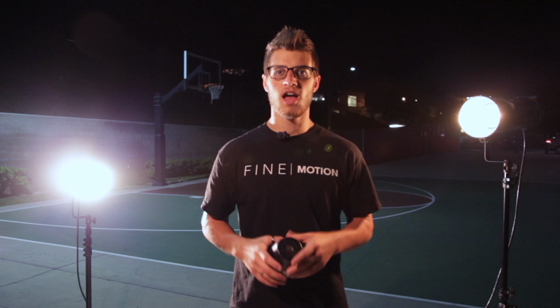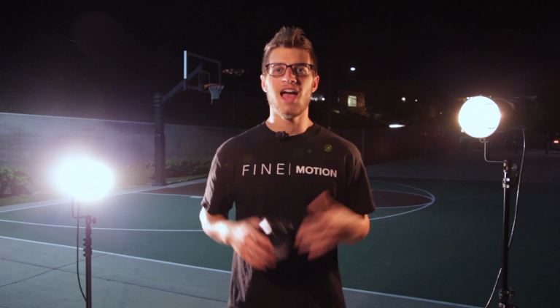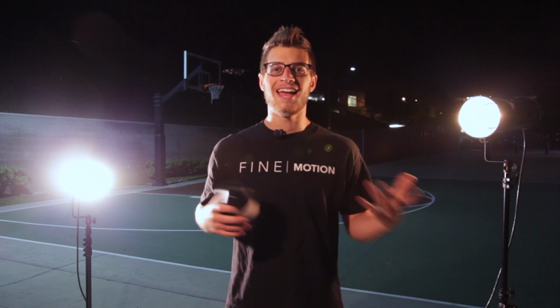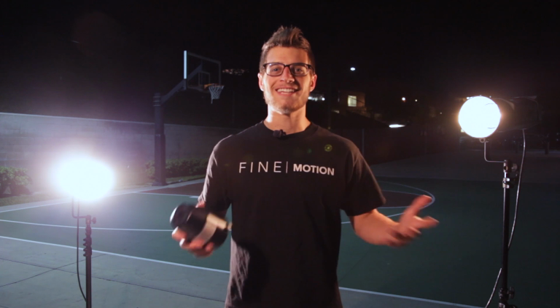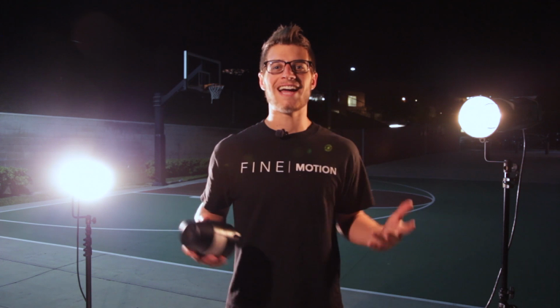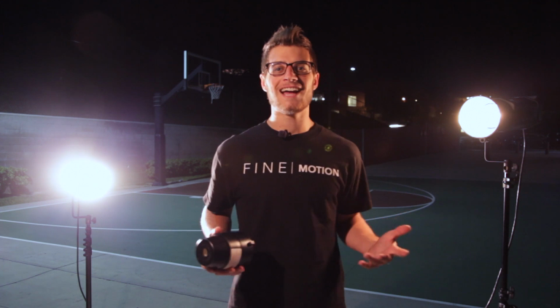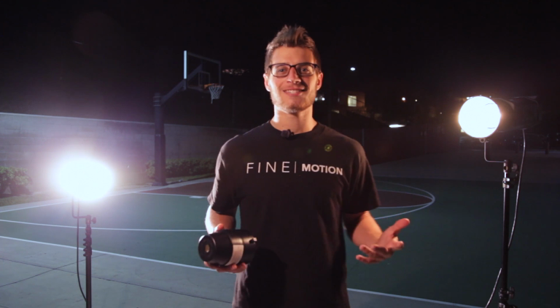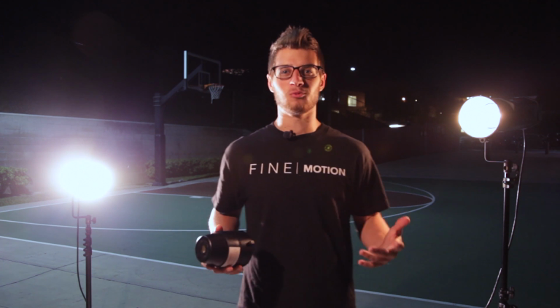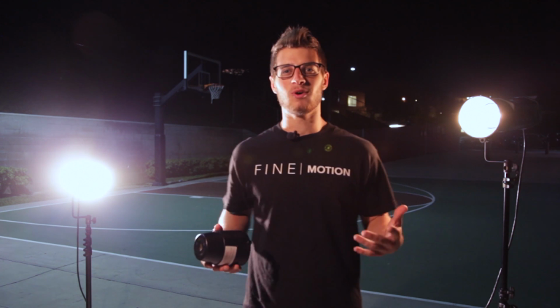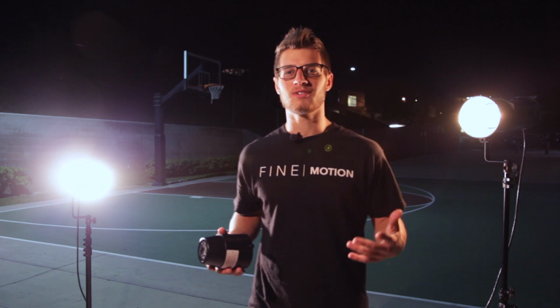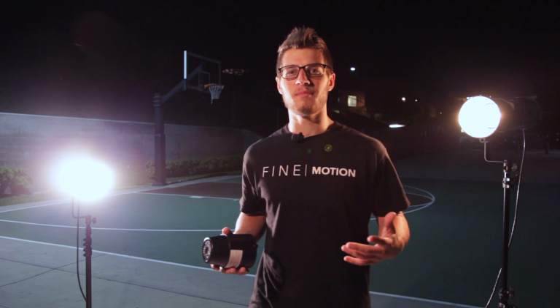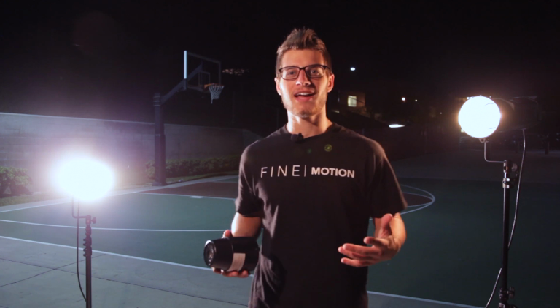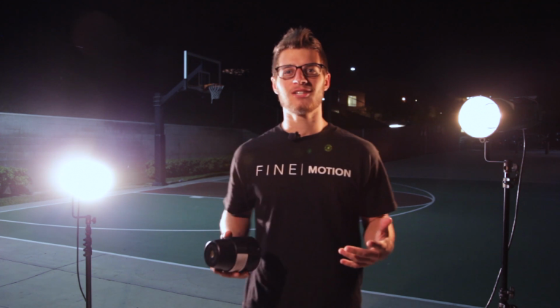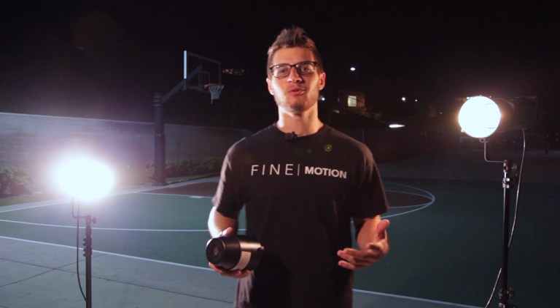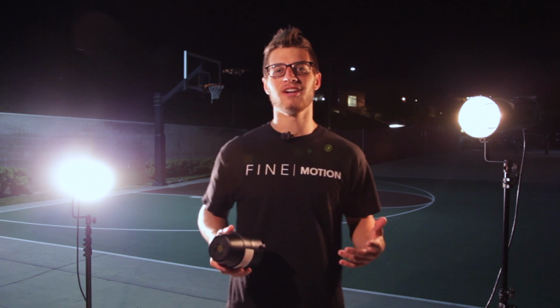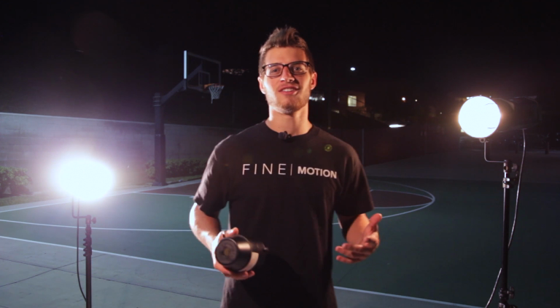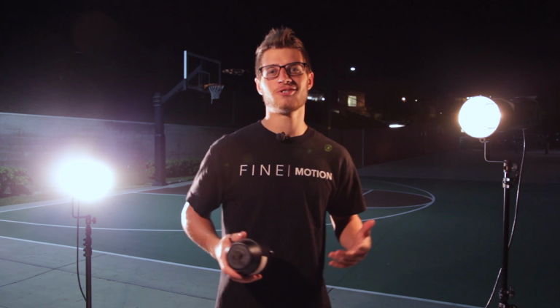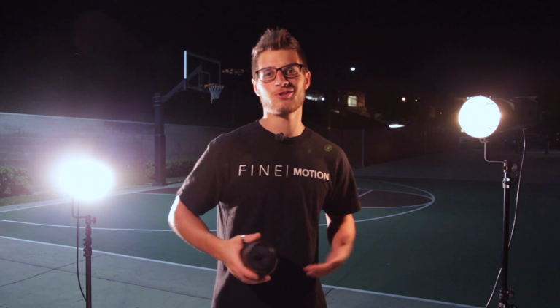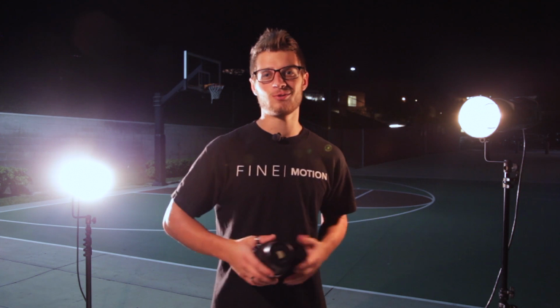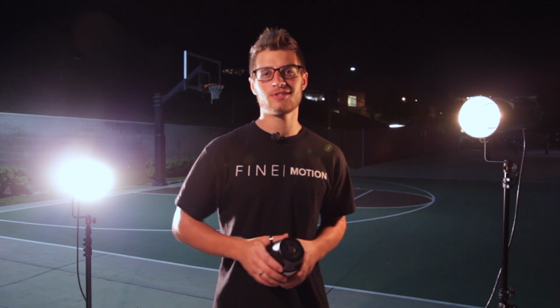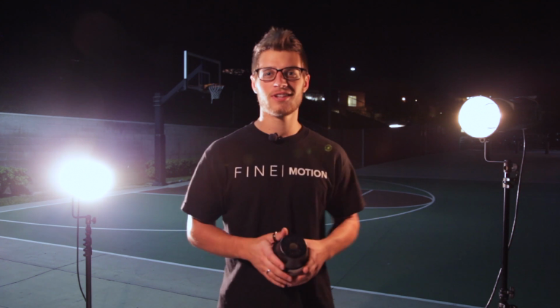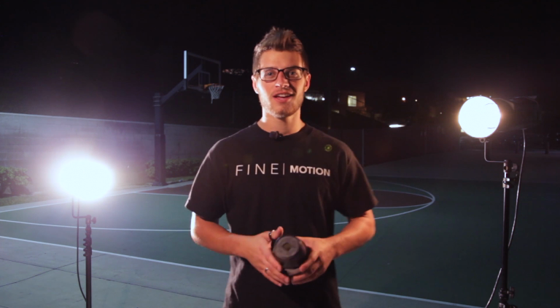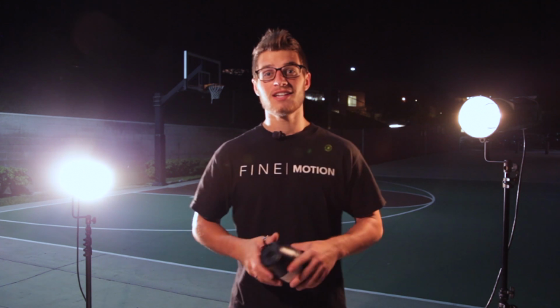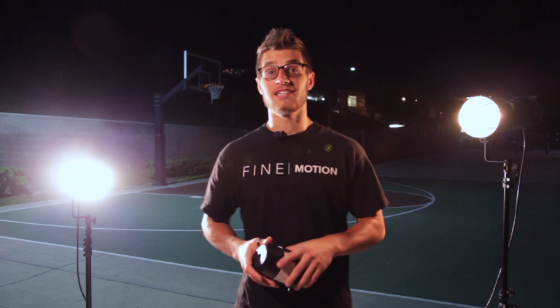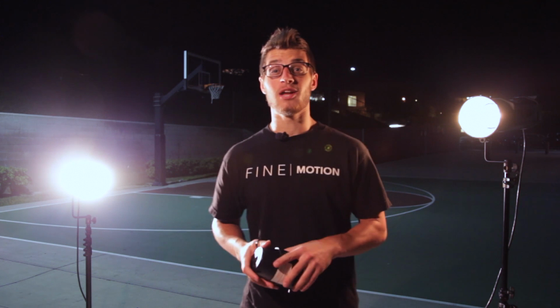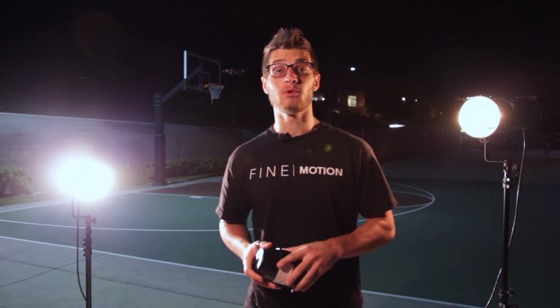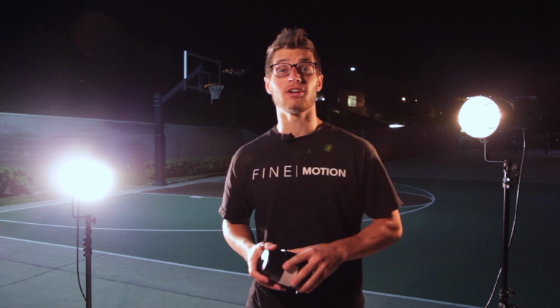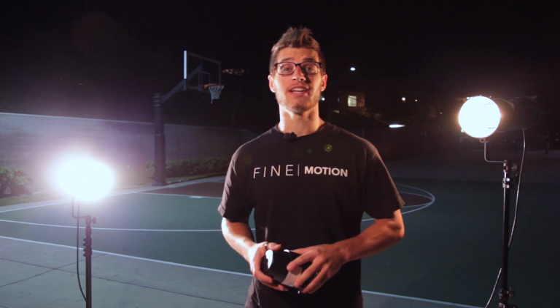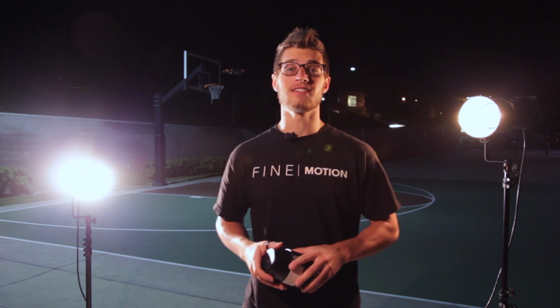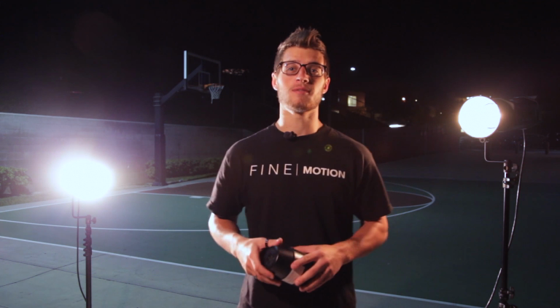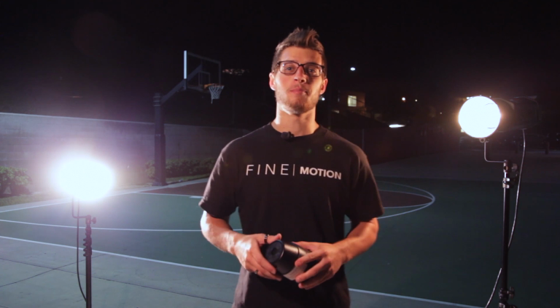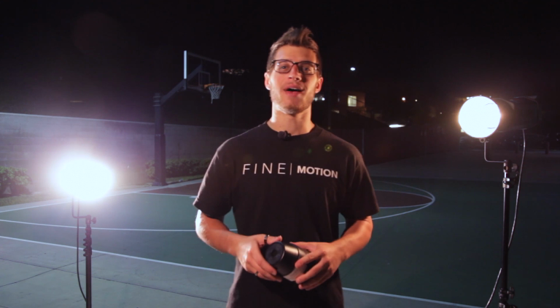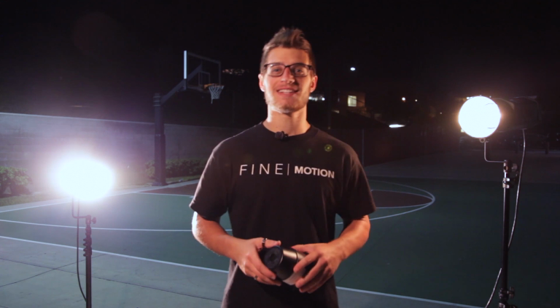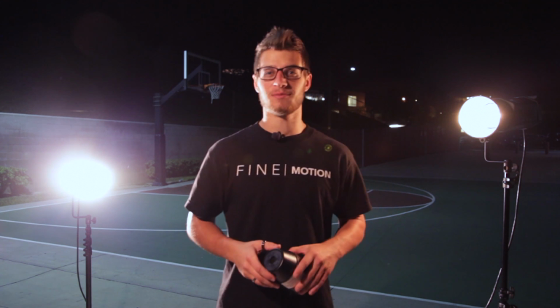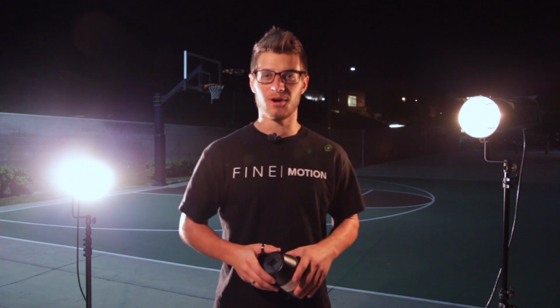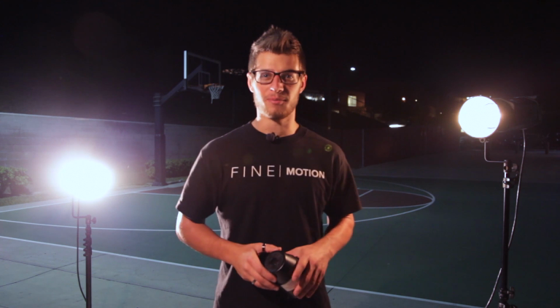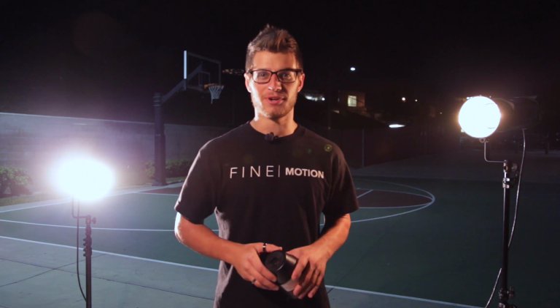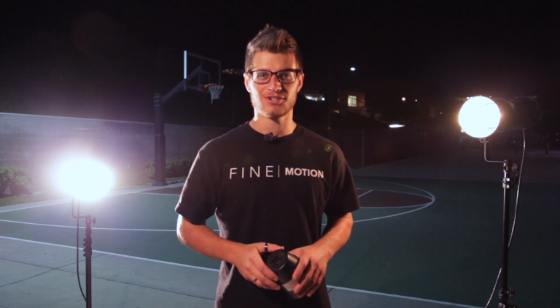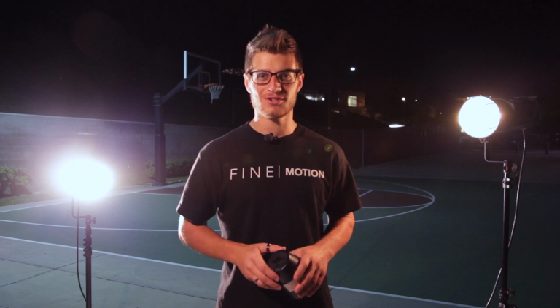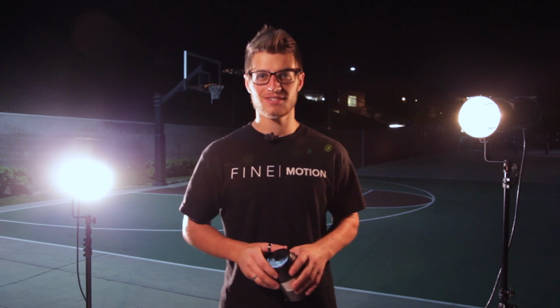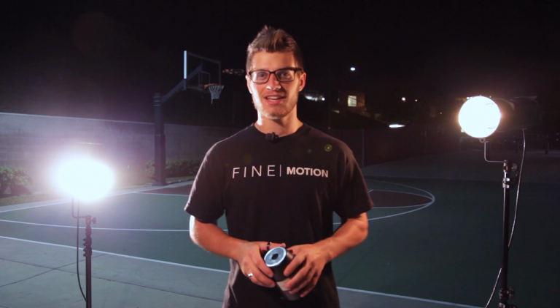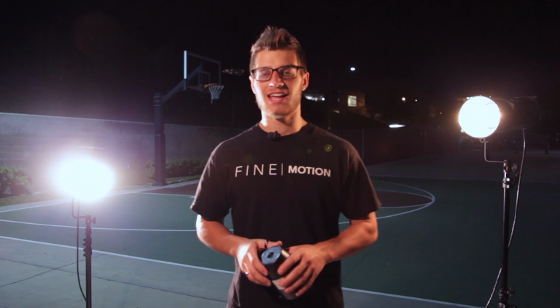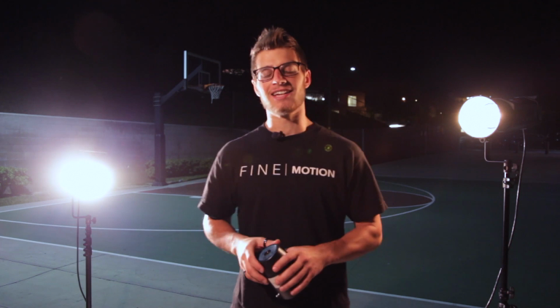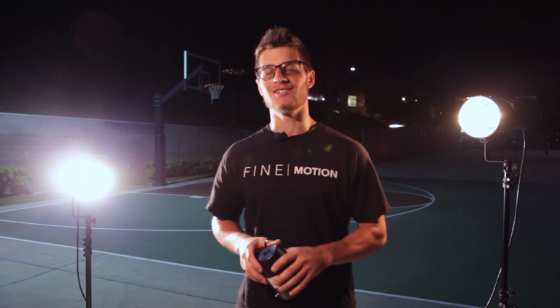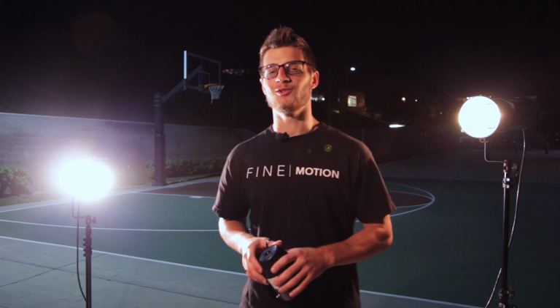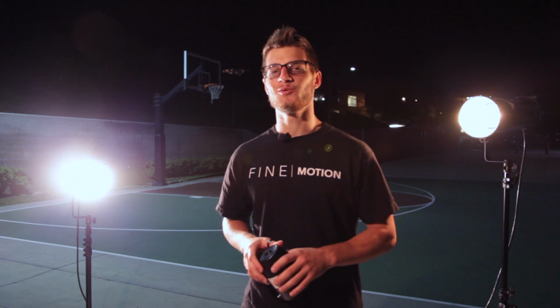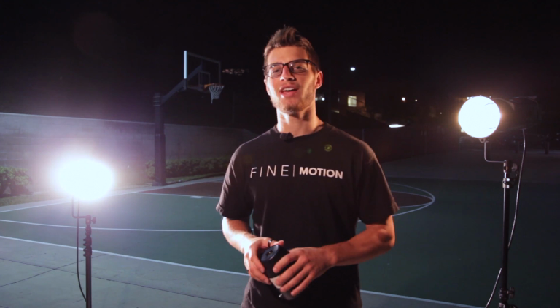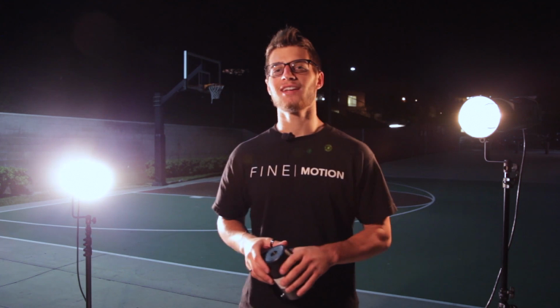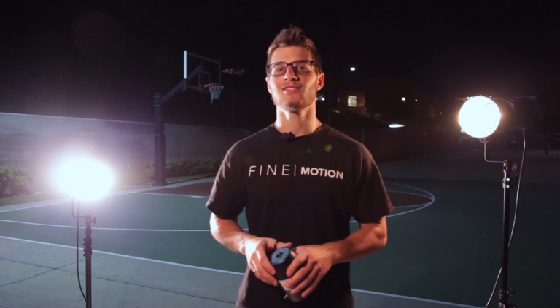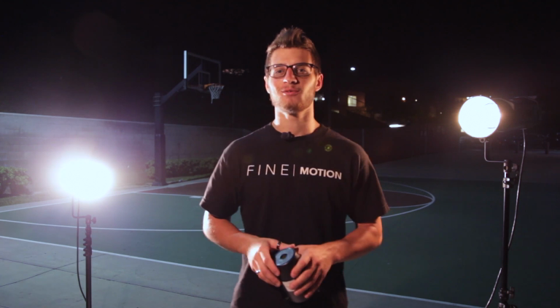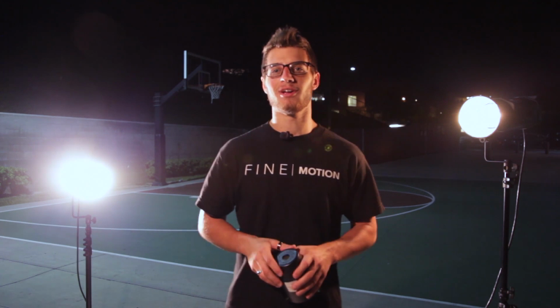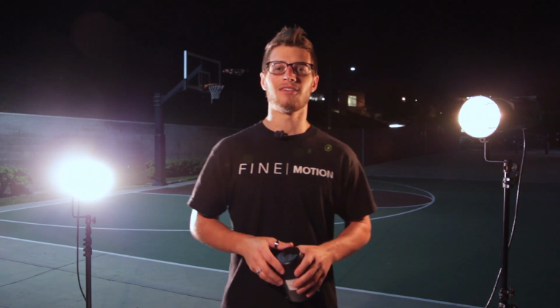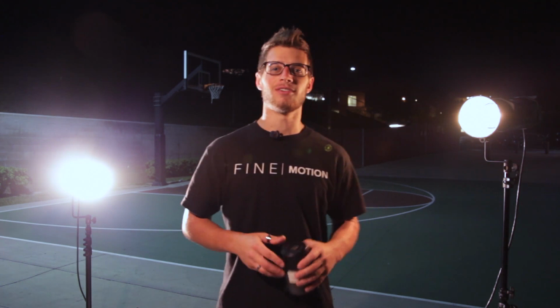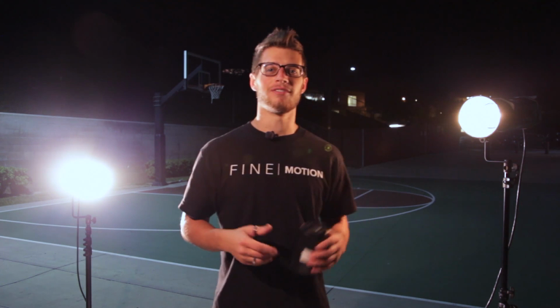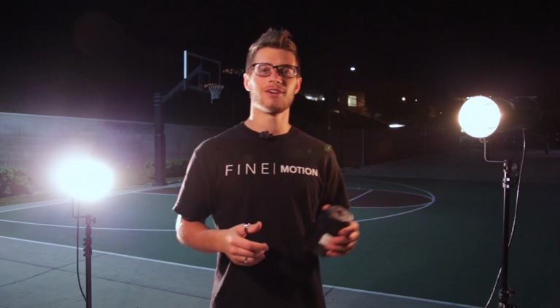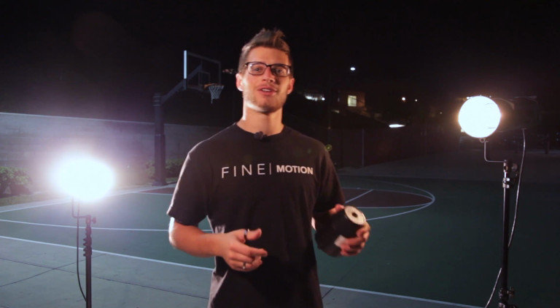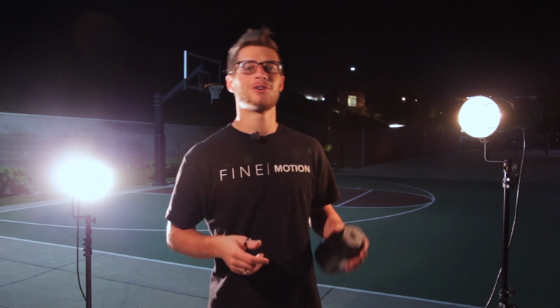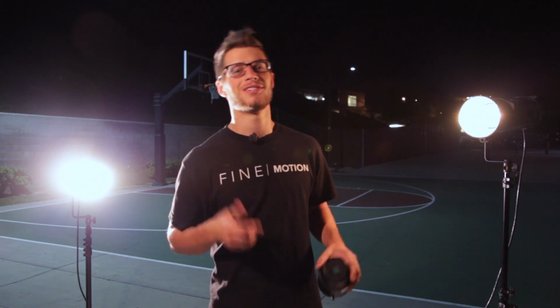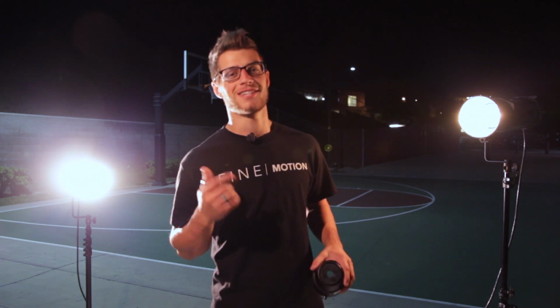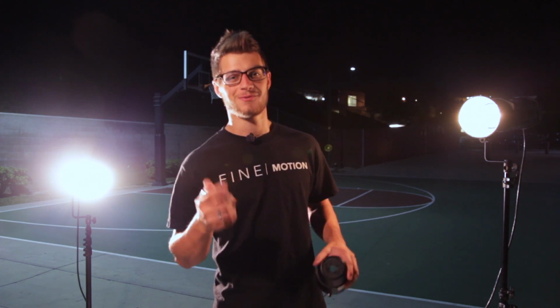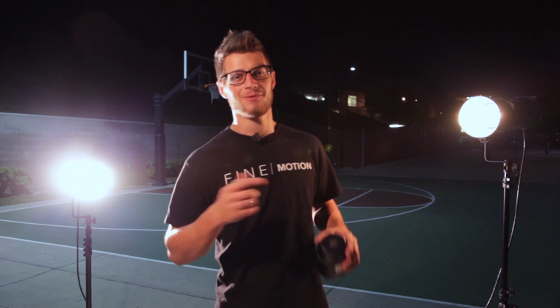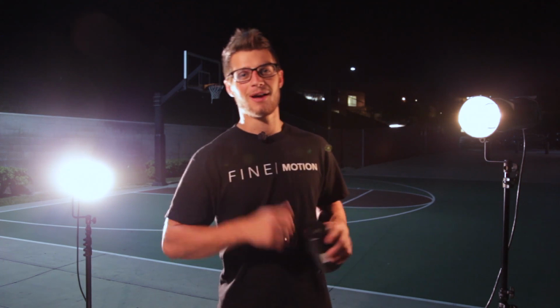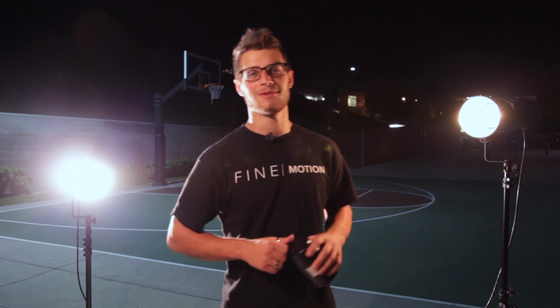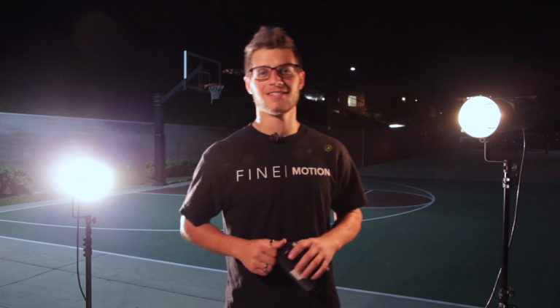Hey guys and welcome back to another shoot. Today we are getting some basketball pictures and to do that we have our very own Desiree Robinson.